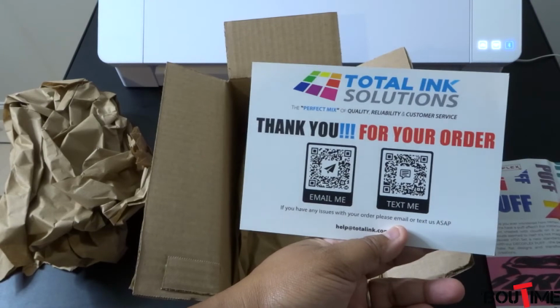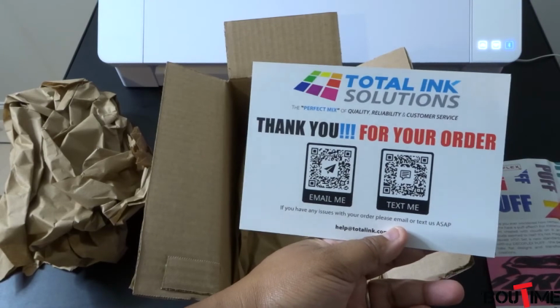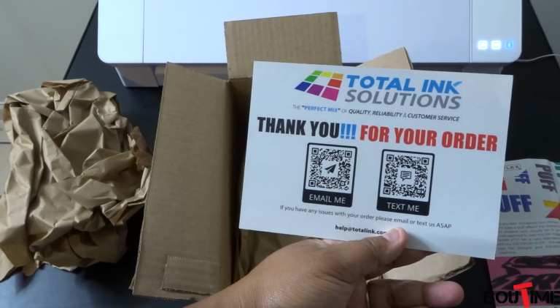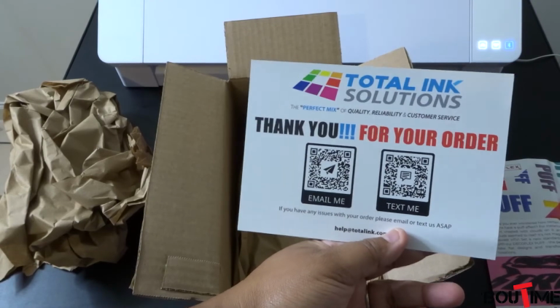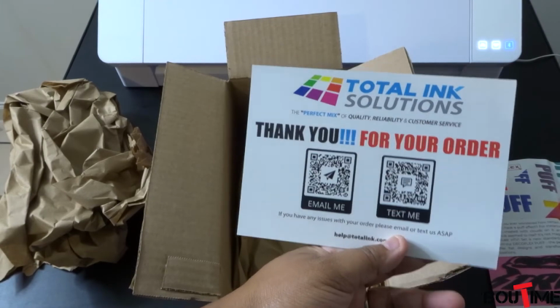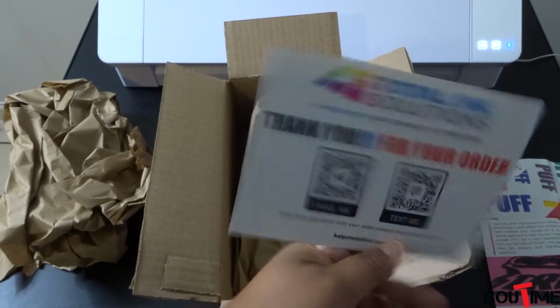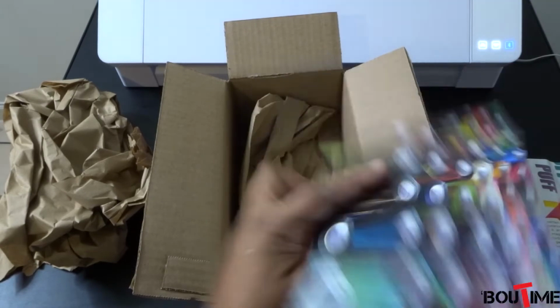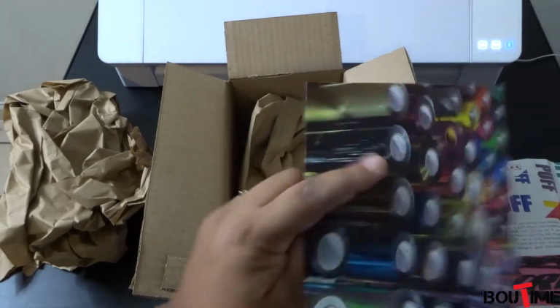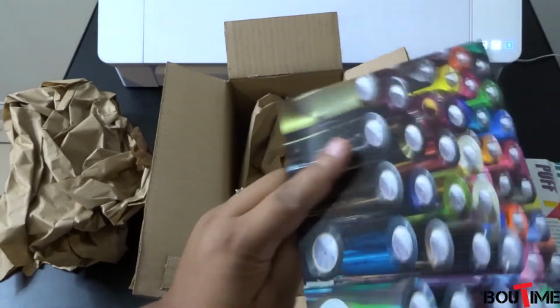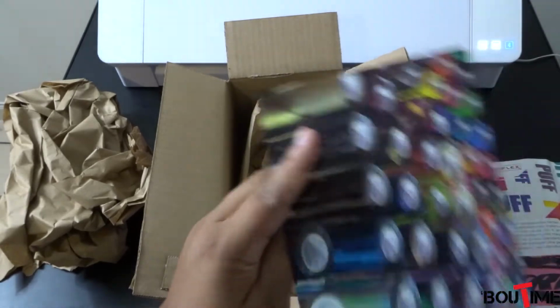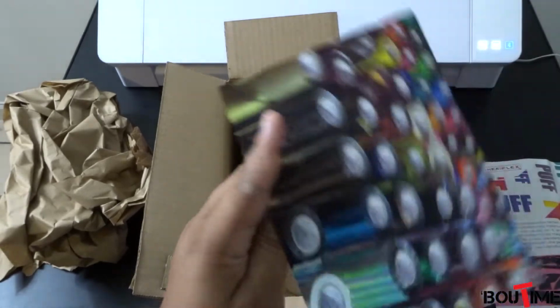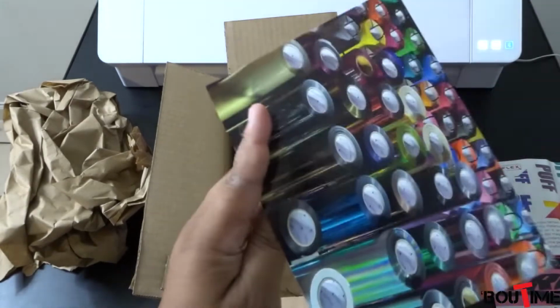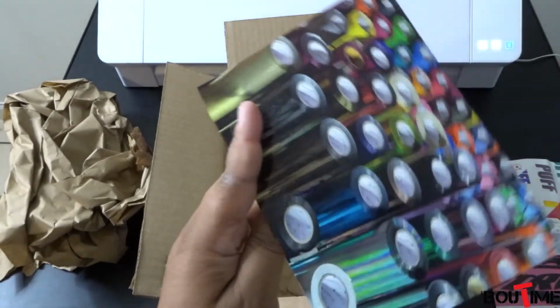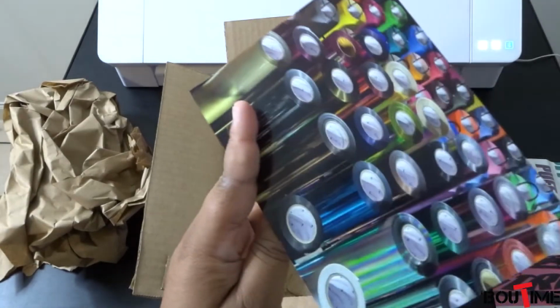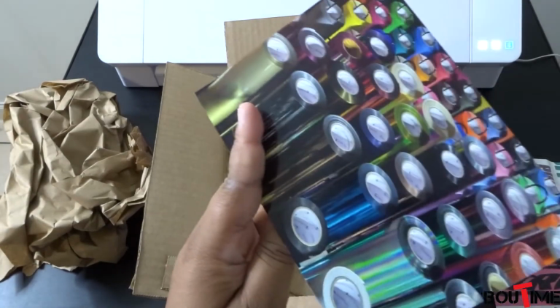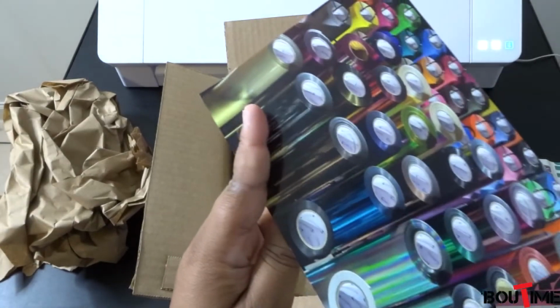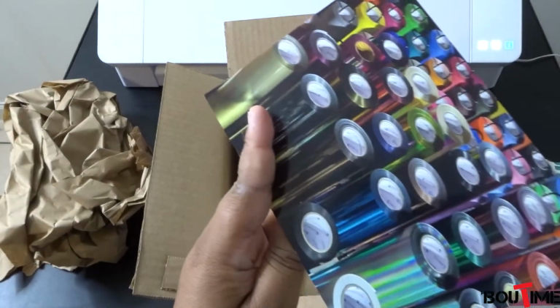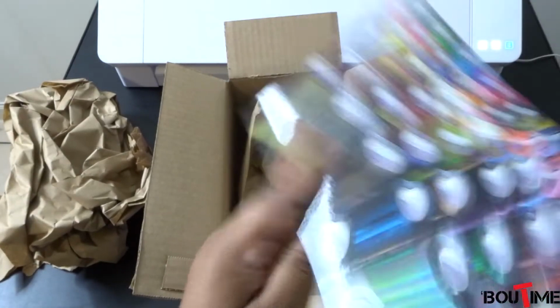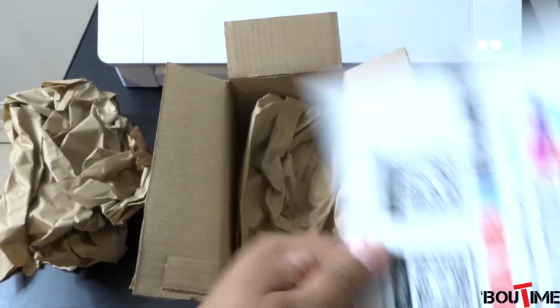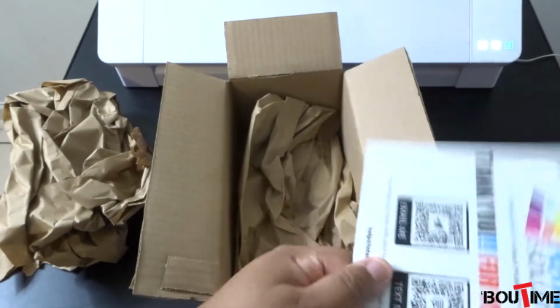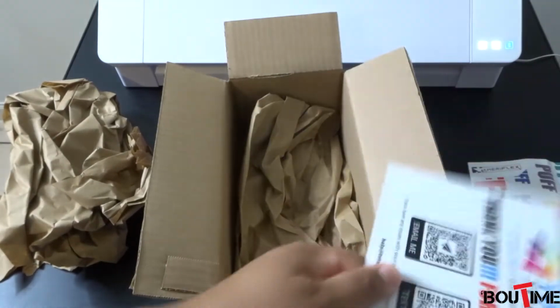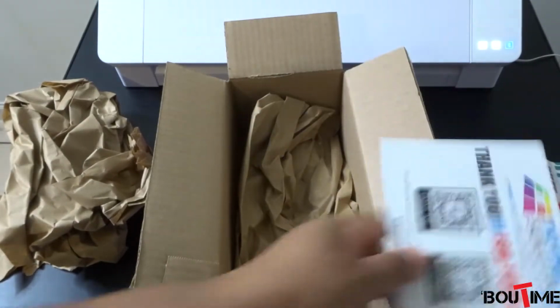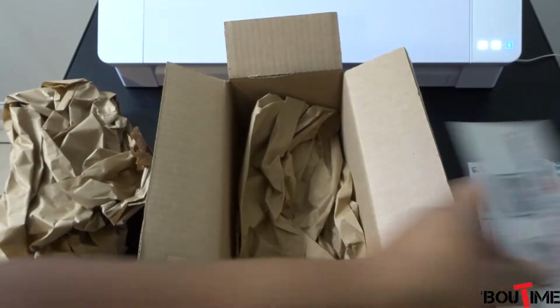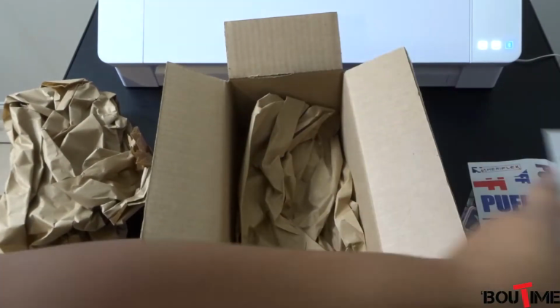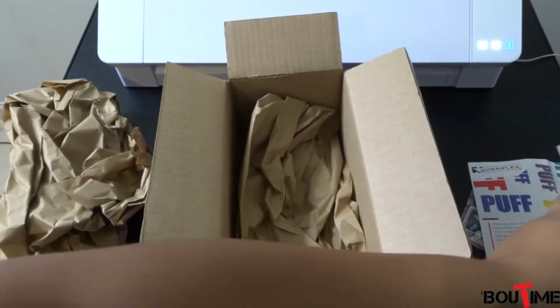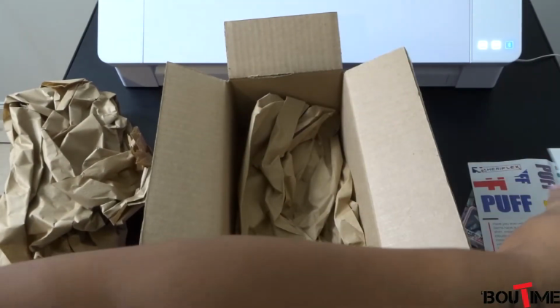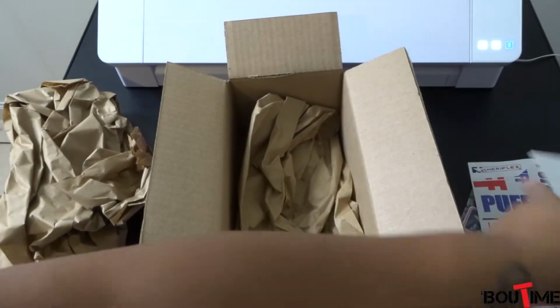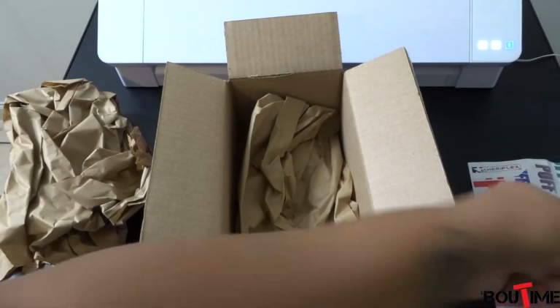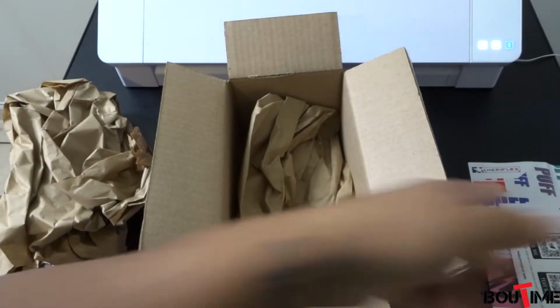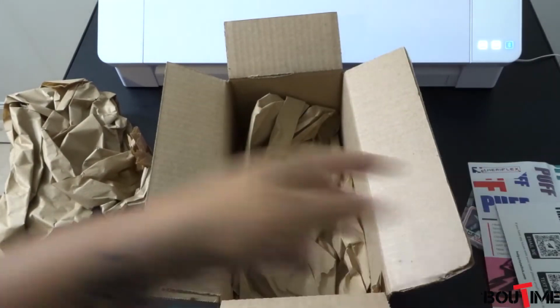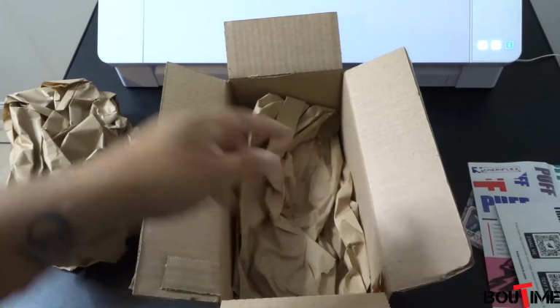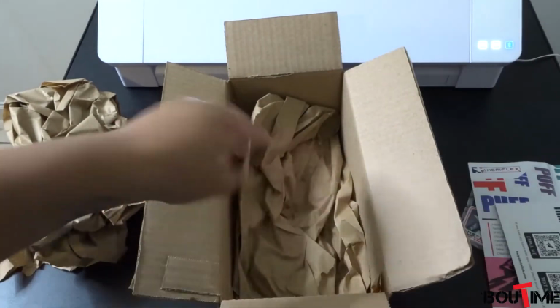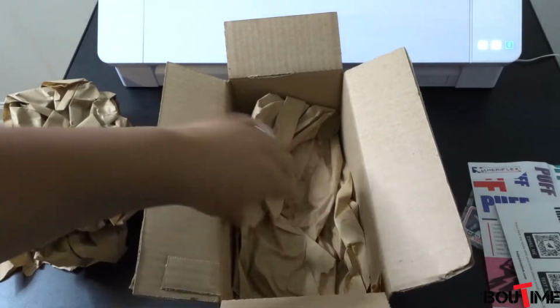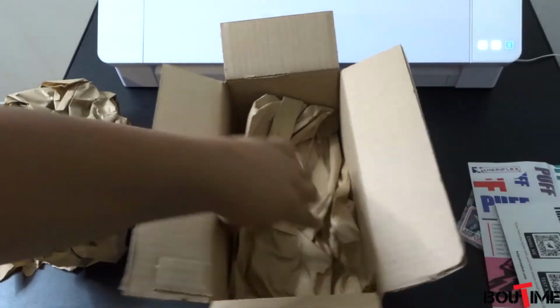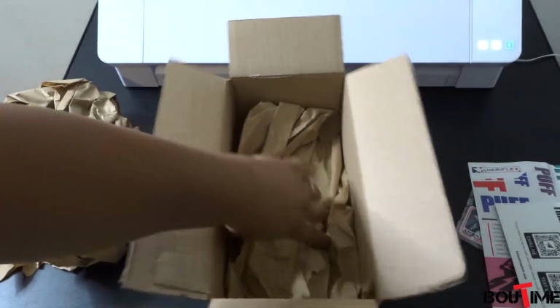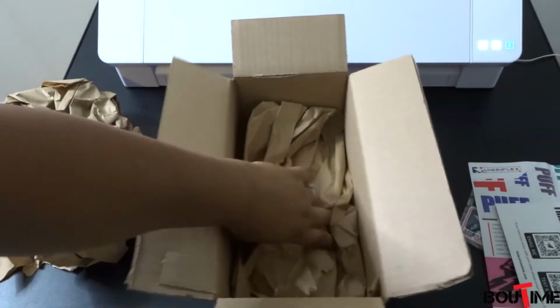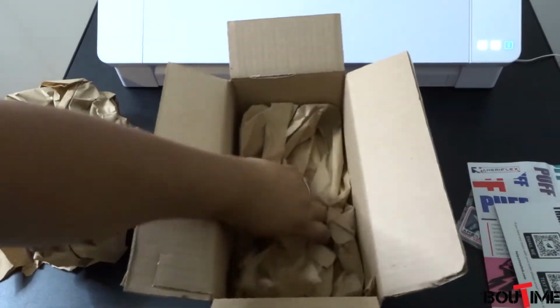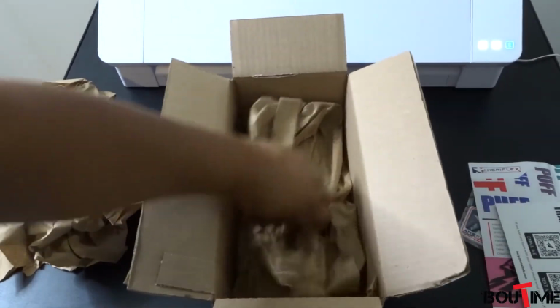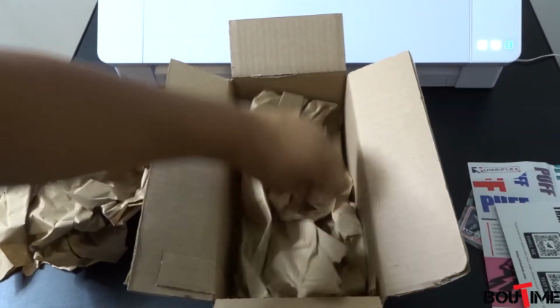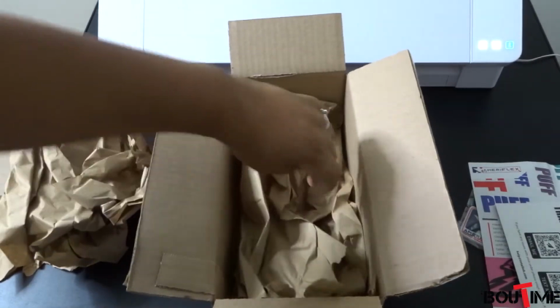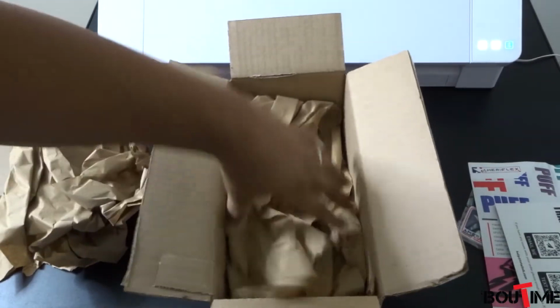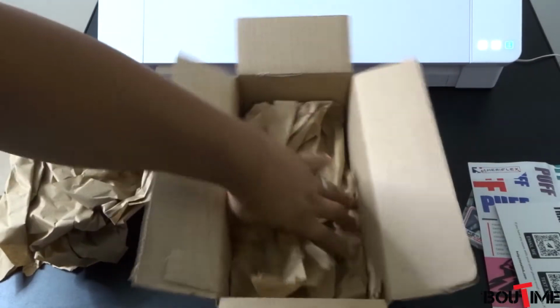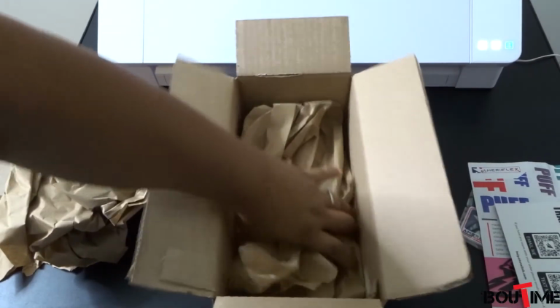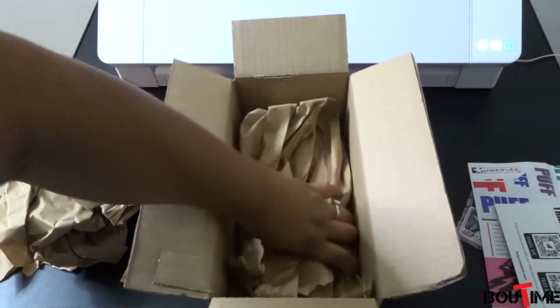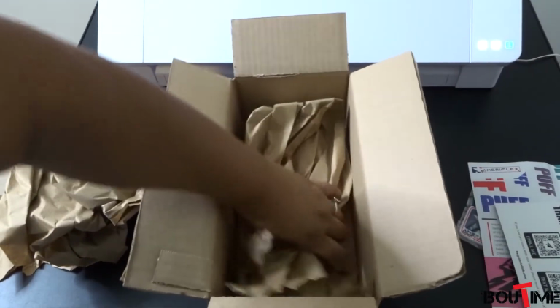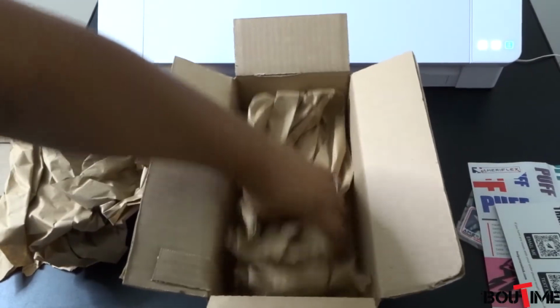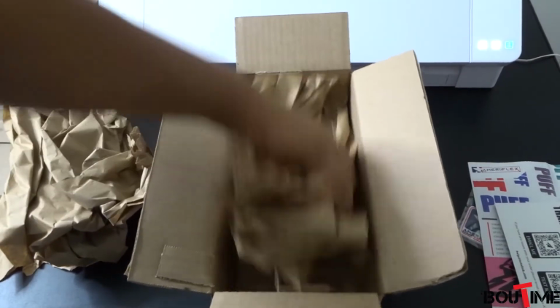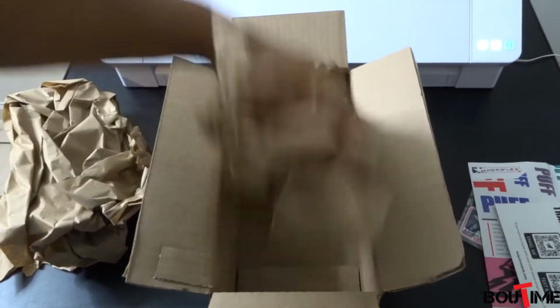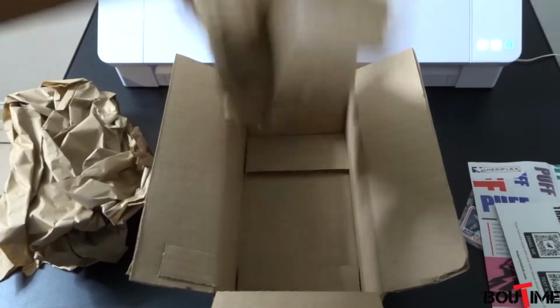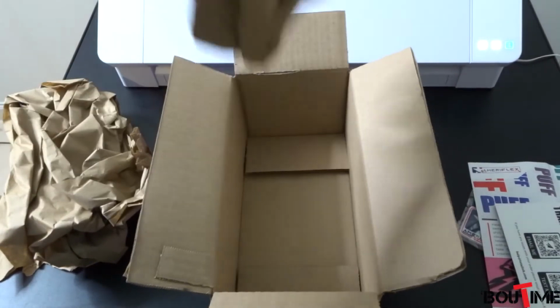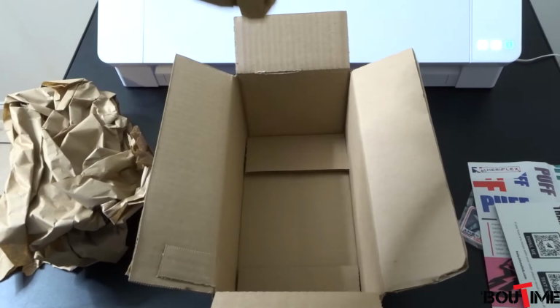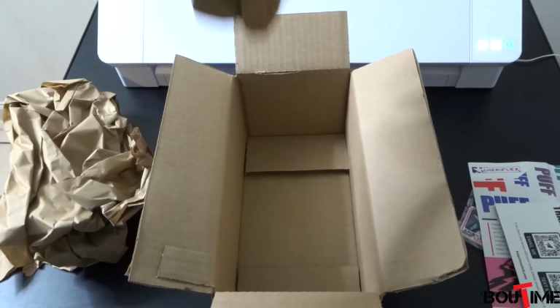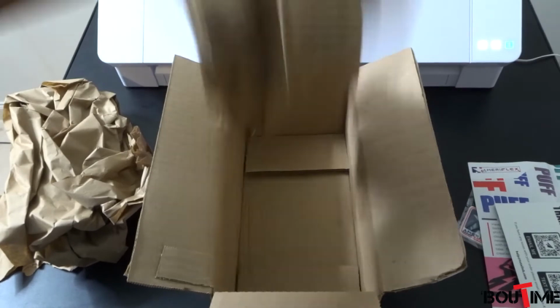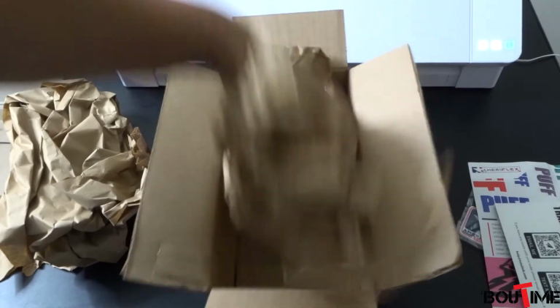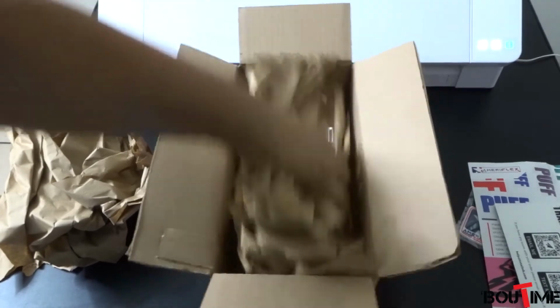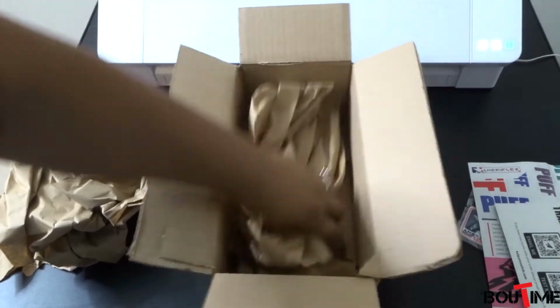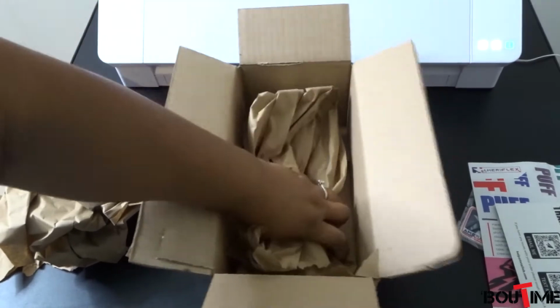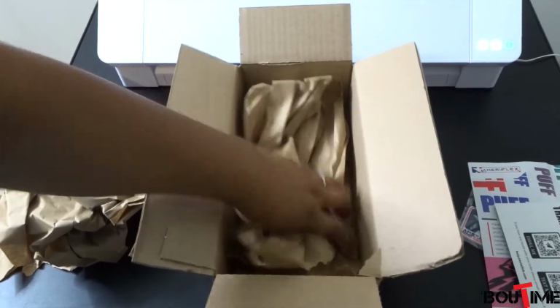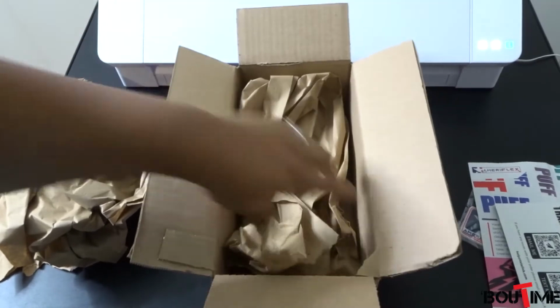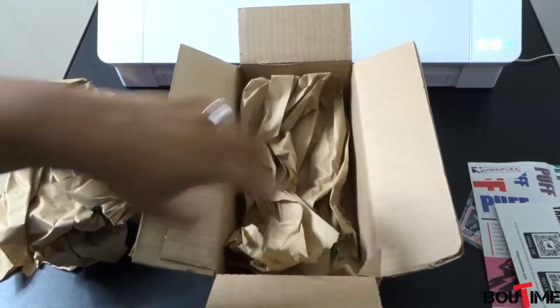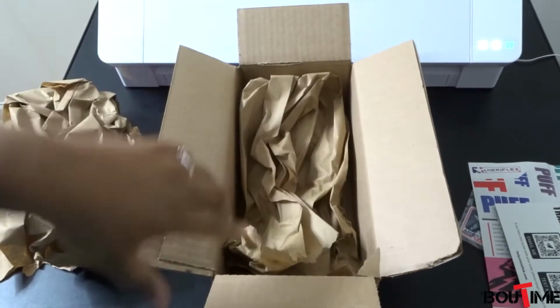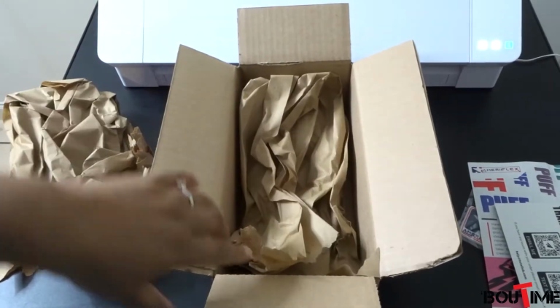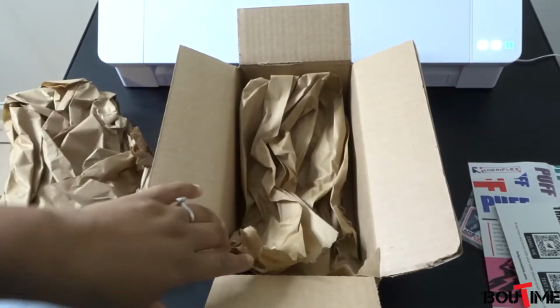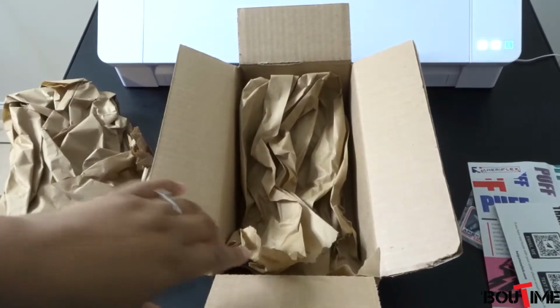Thanks for your order — a little thank you card, which is cool. And that is it.